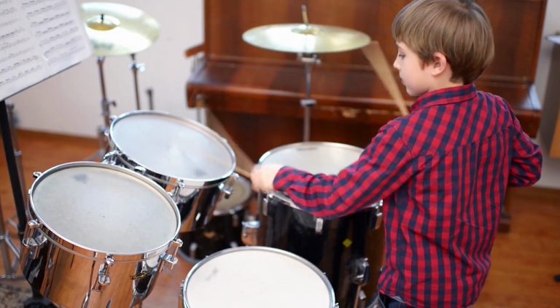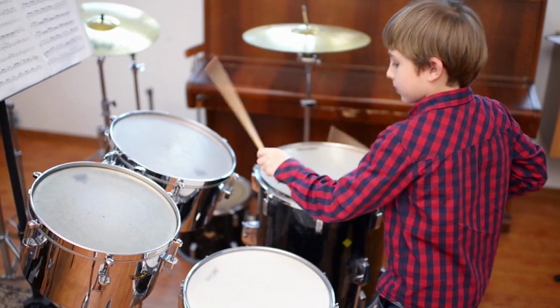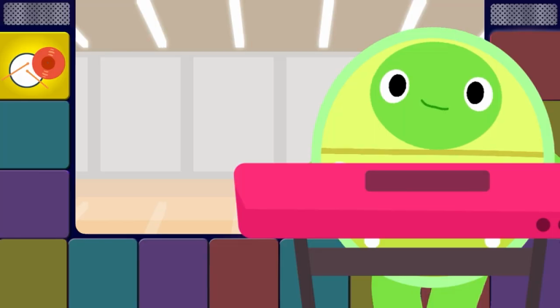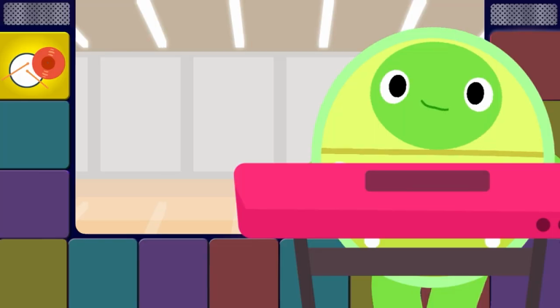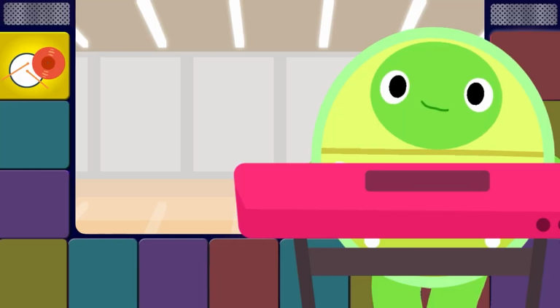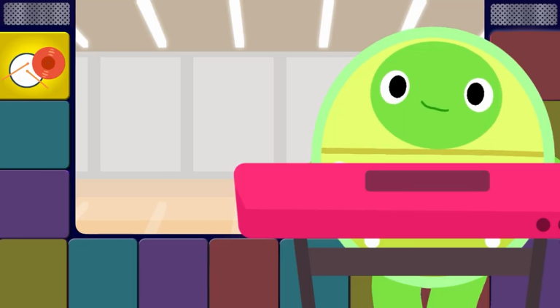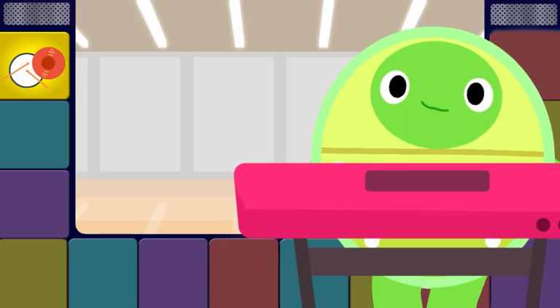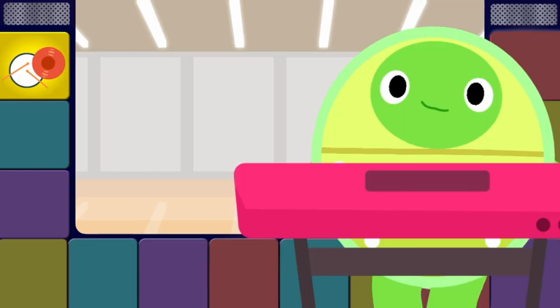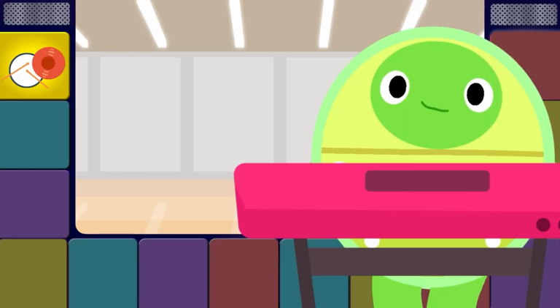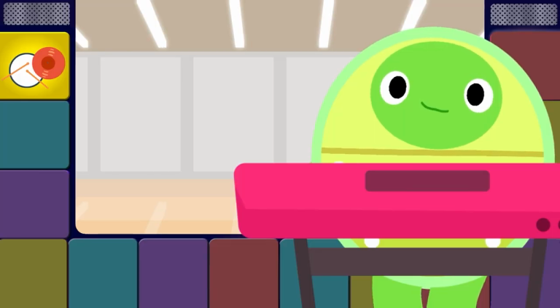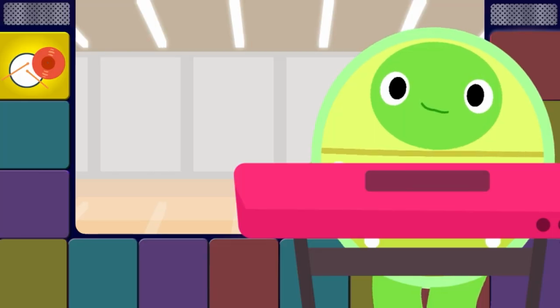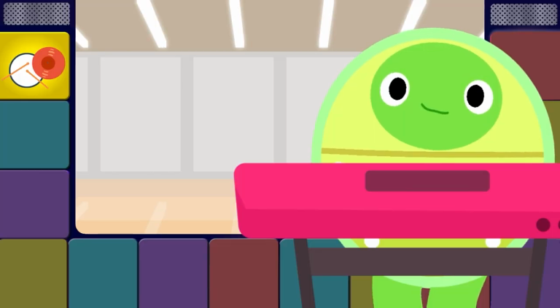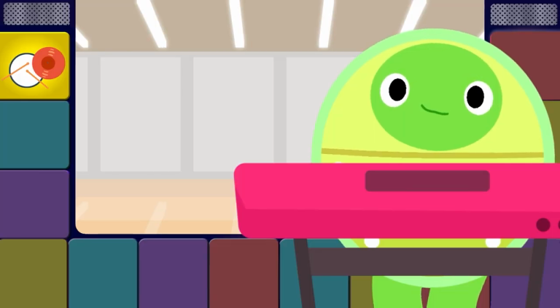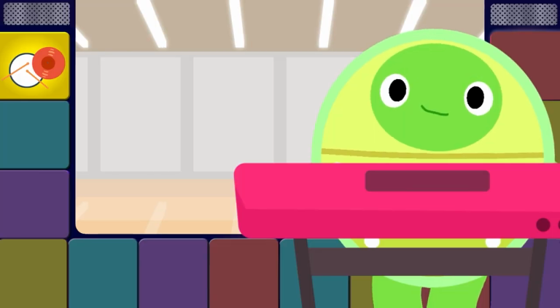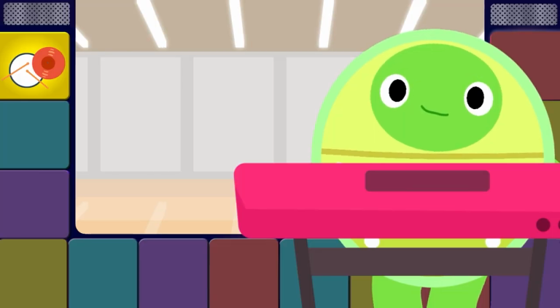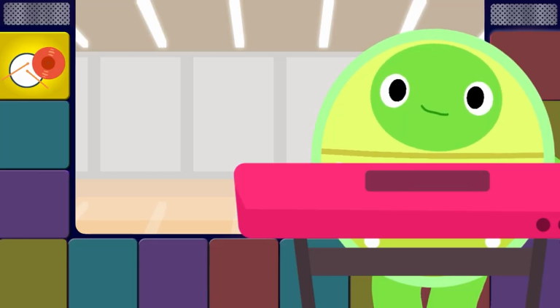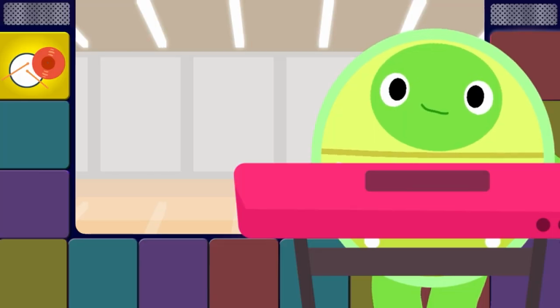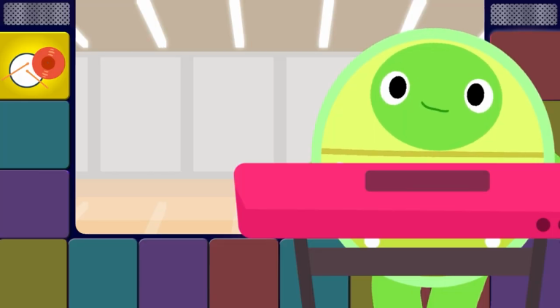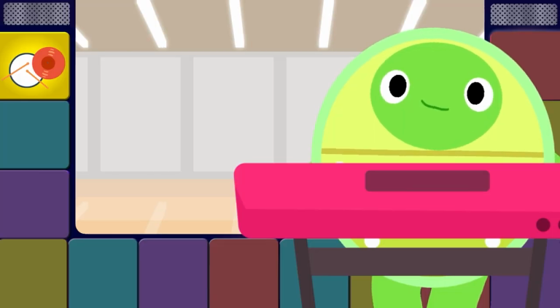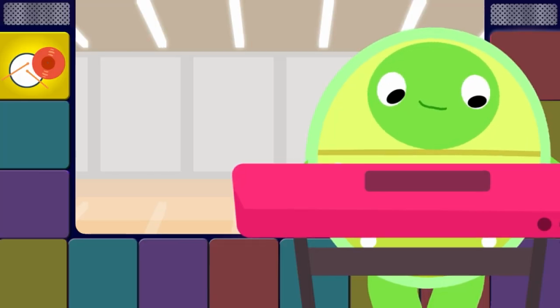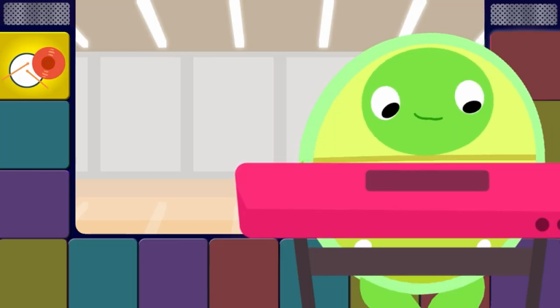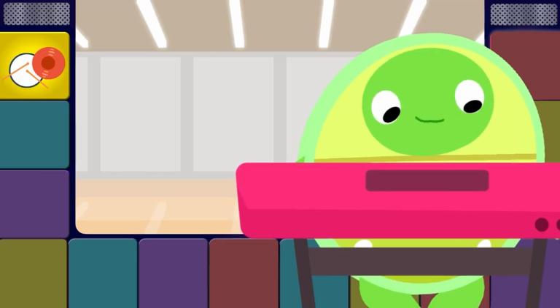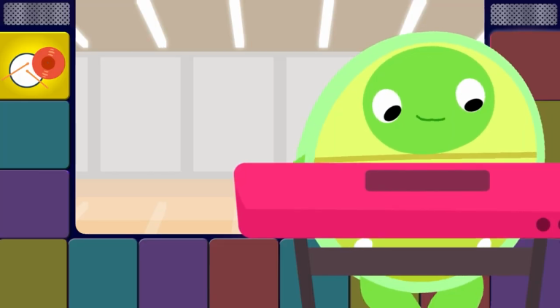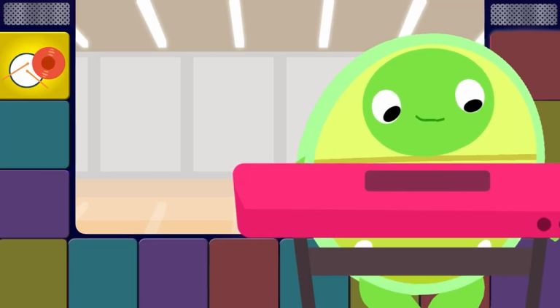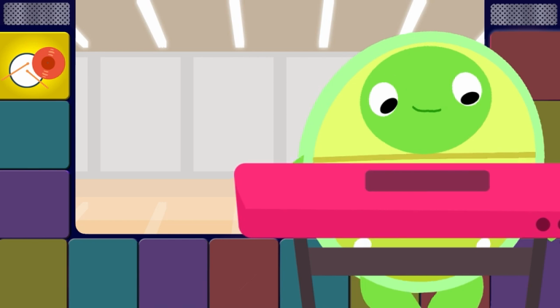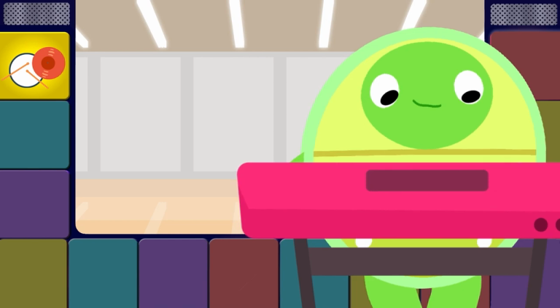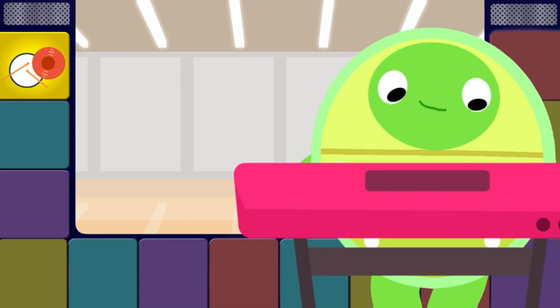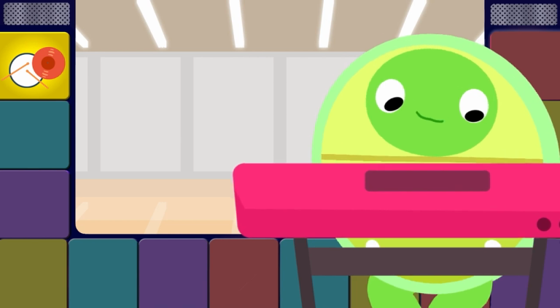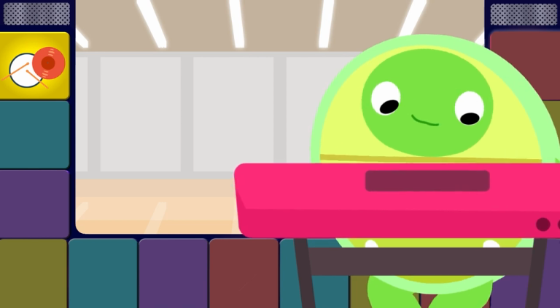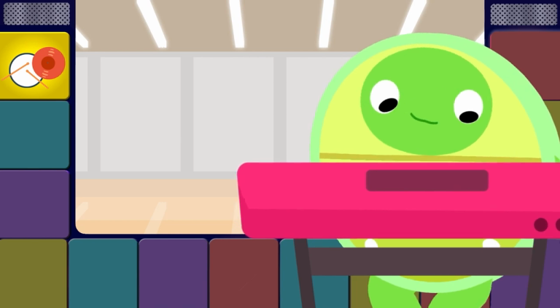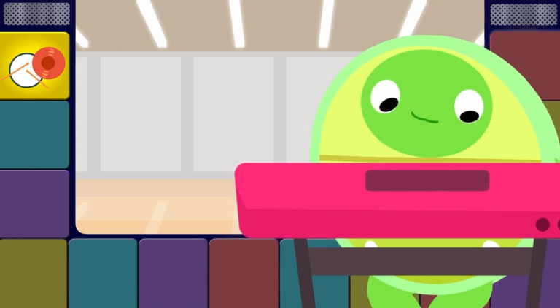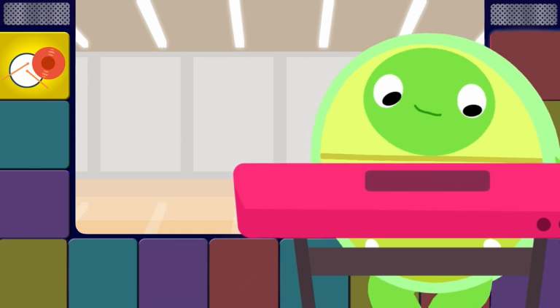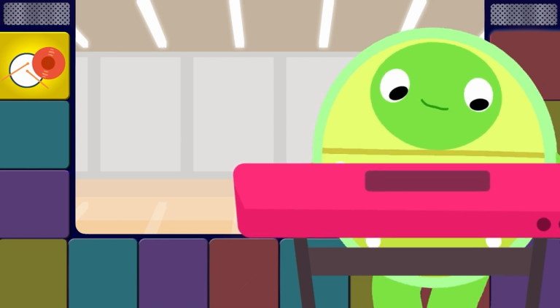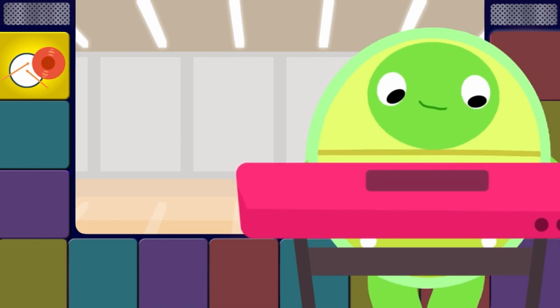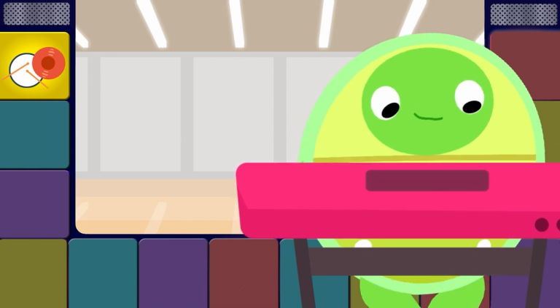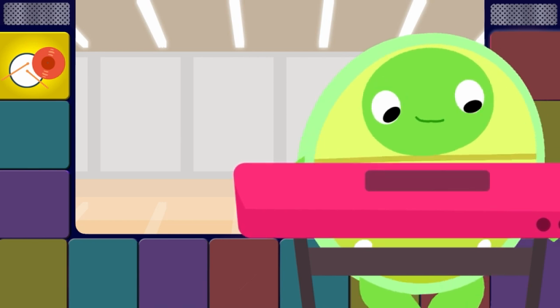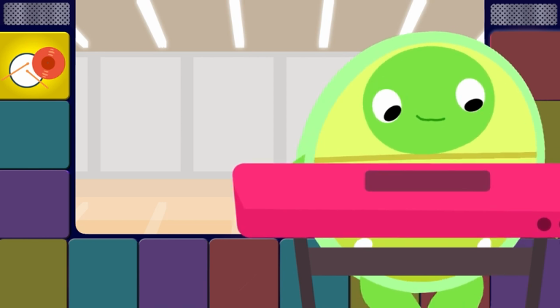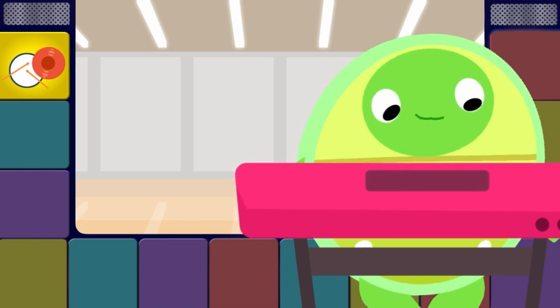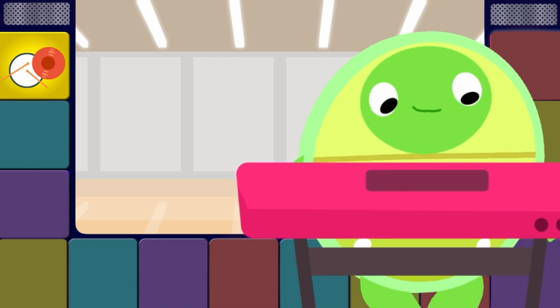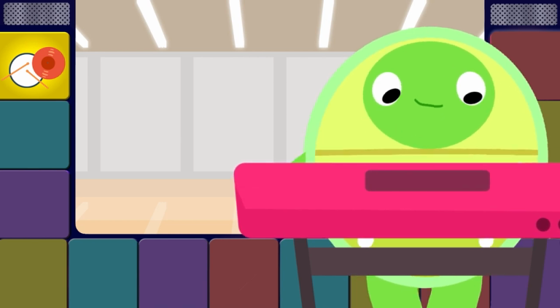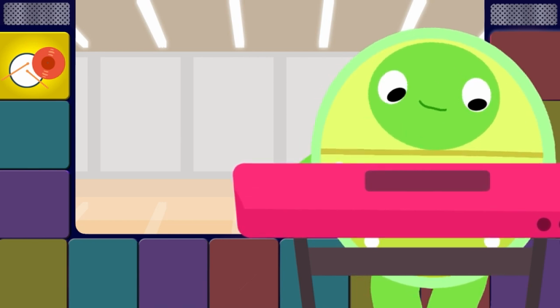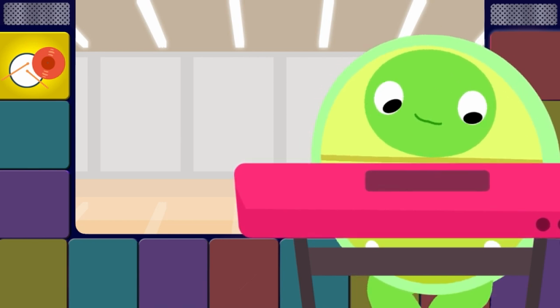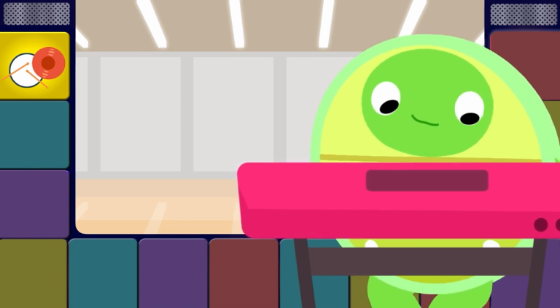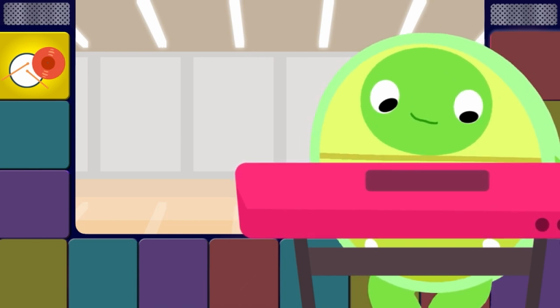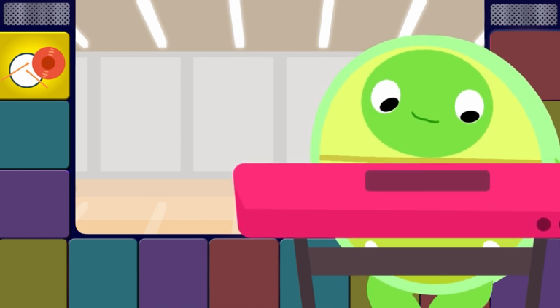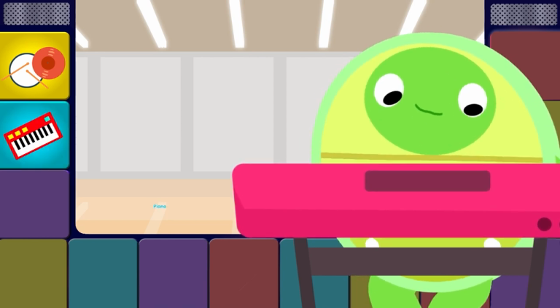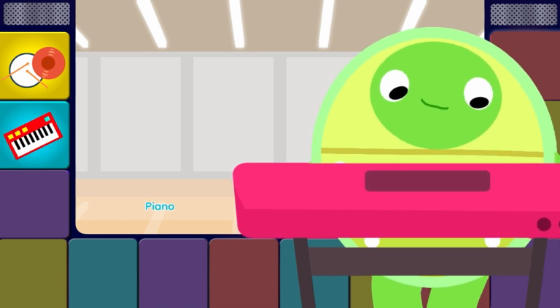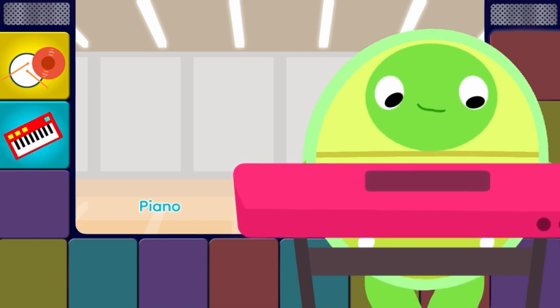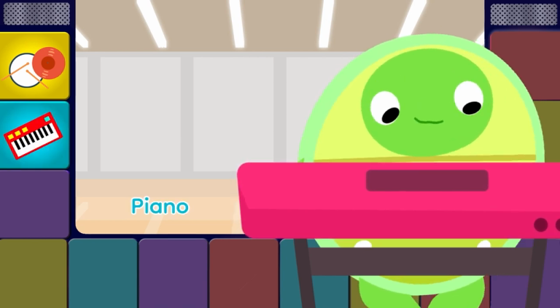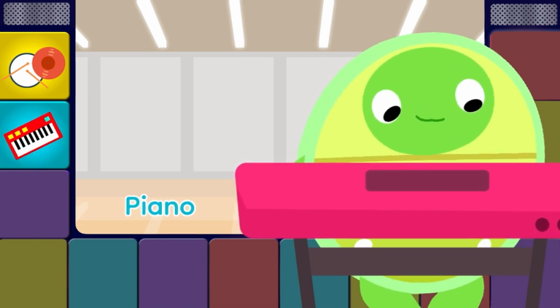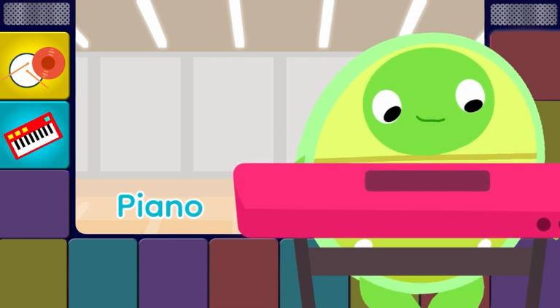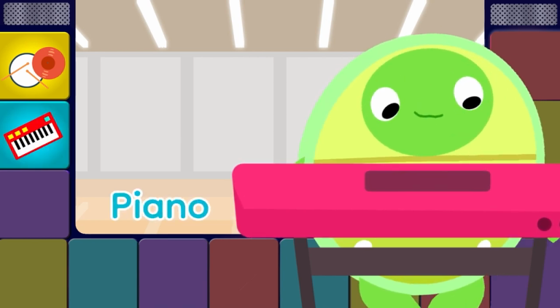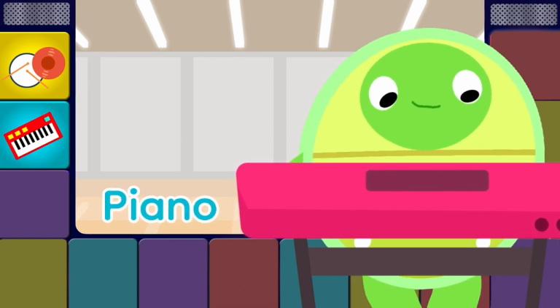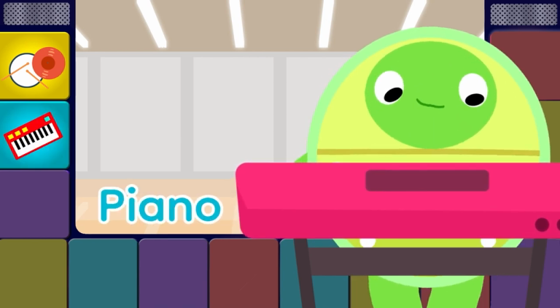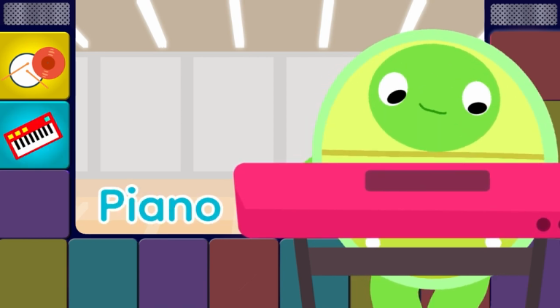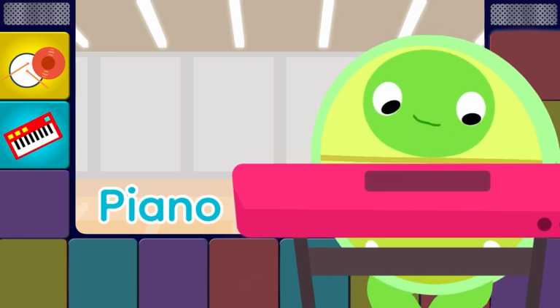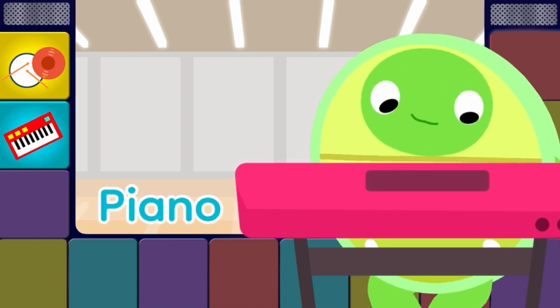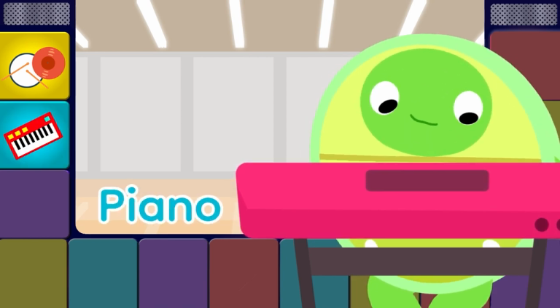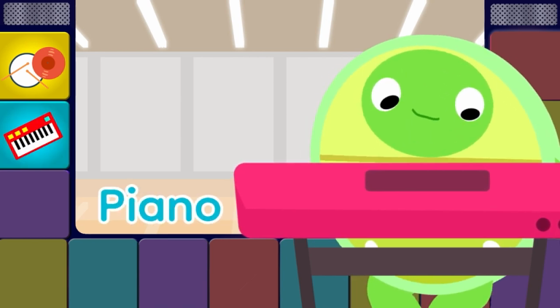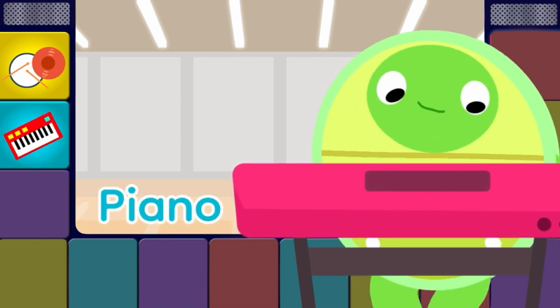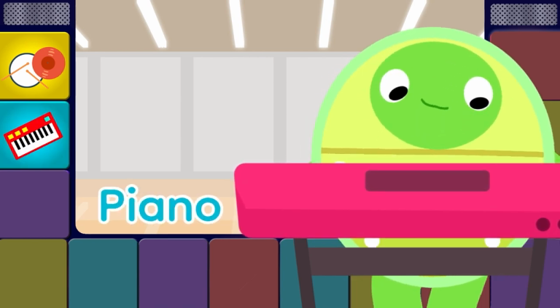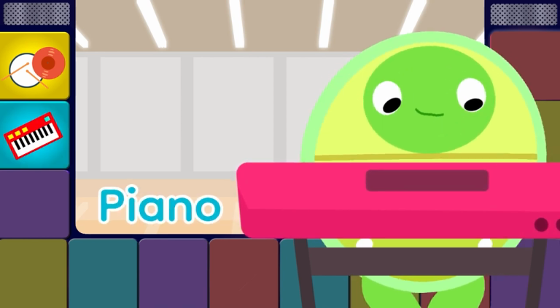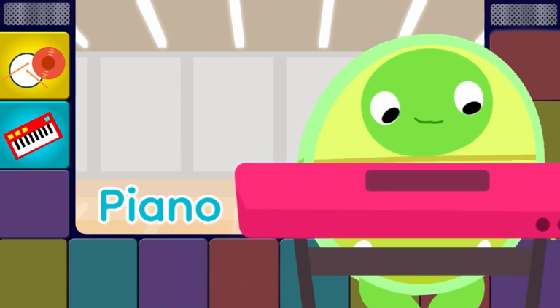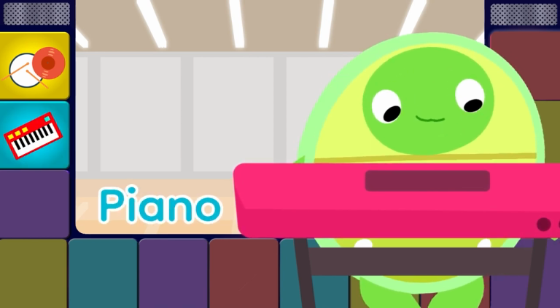Drums! This next instrument can add melodies. It's a really cool piano with black and white keys.